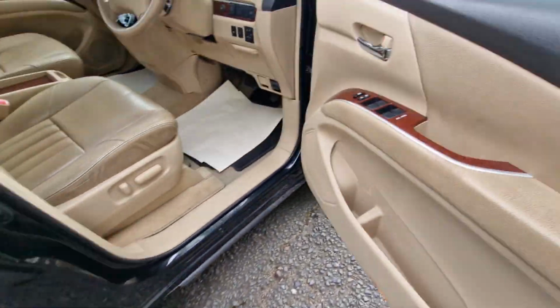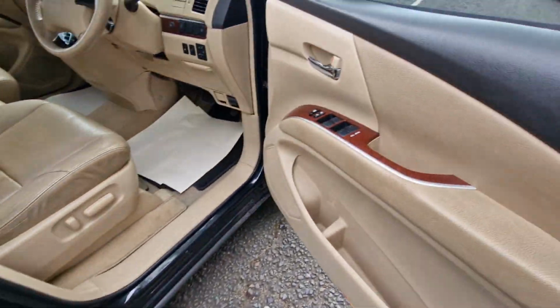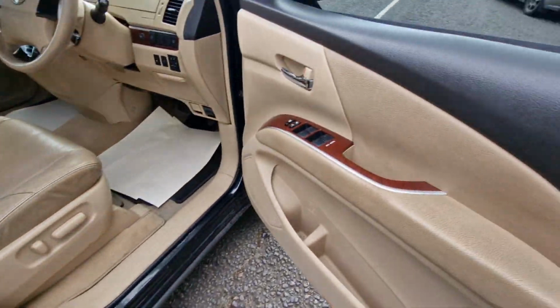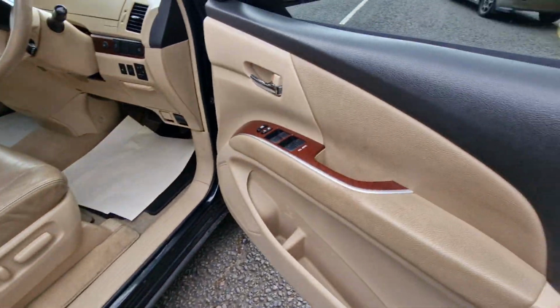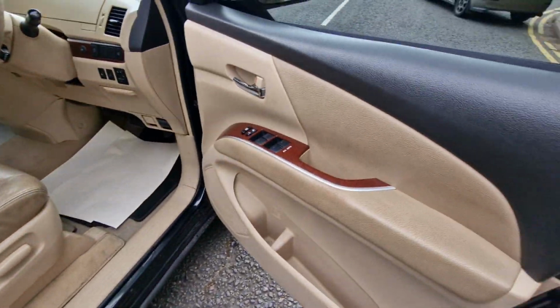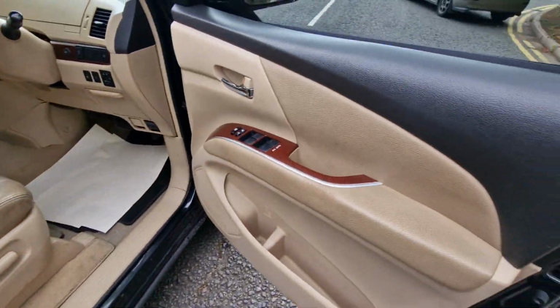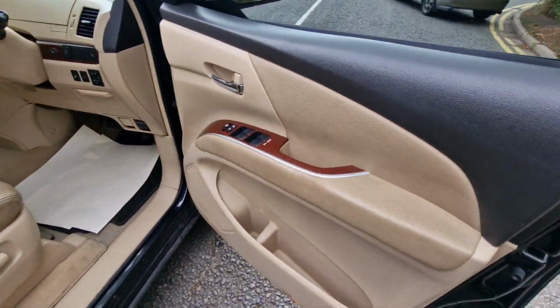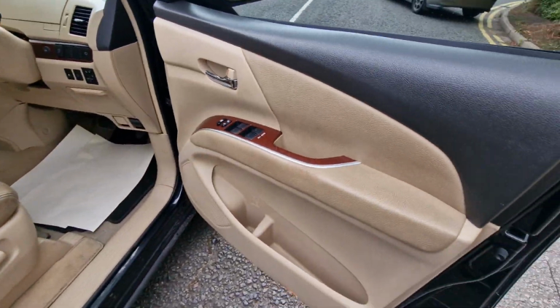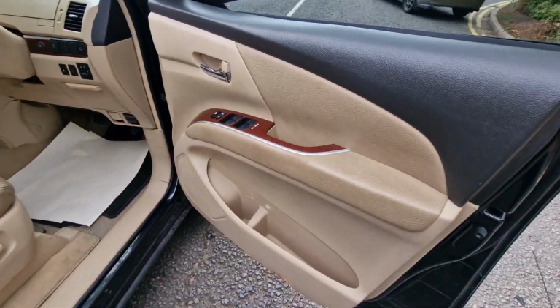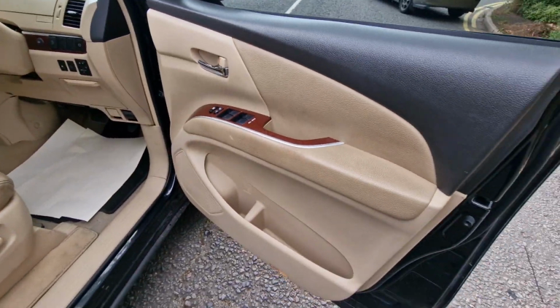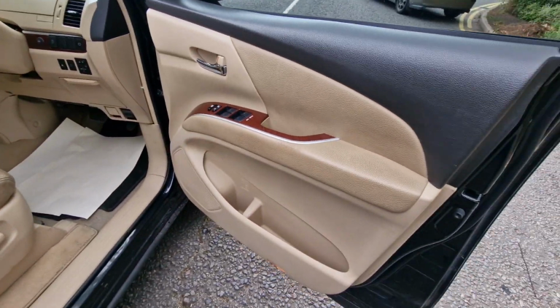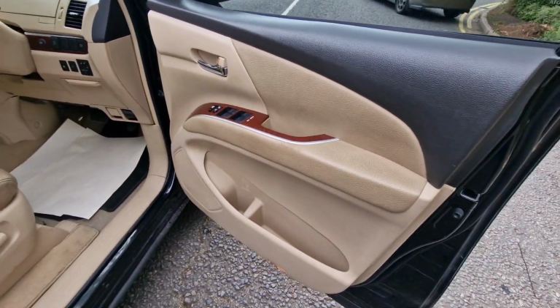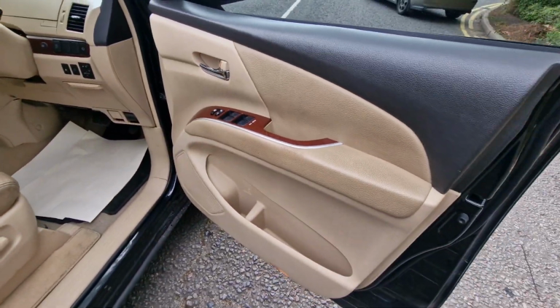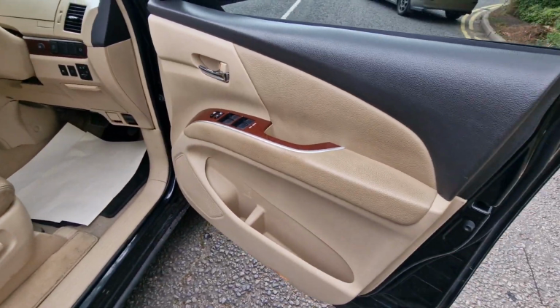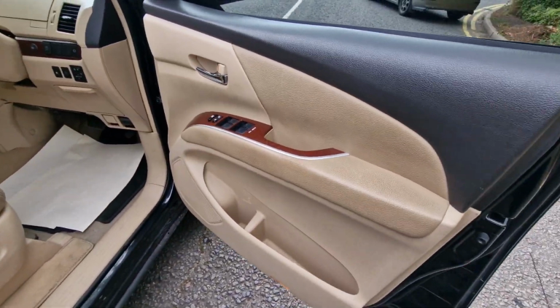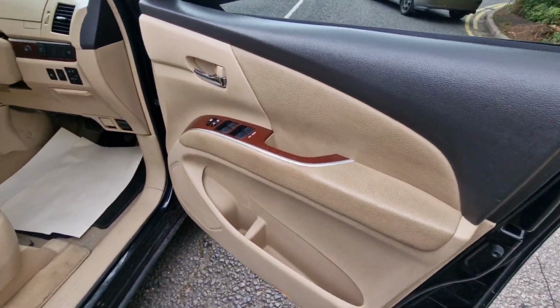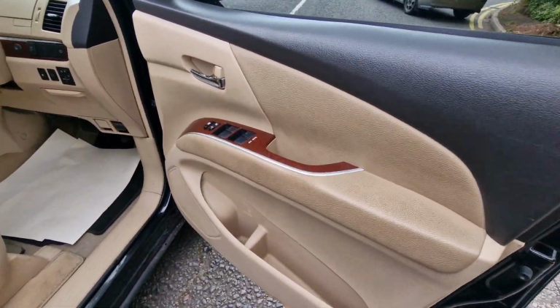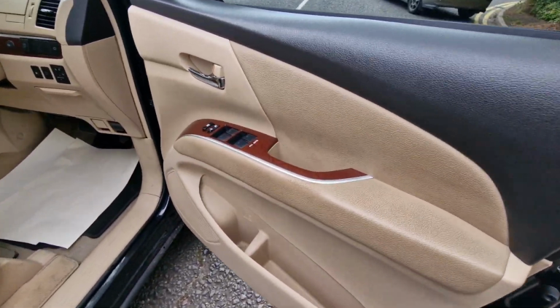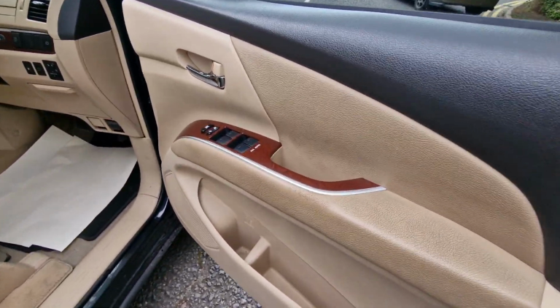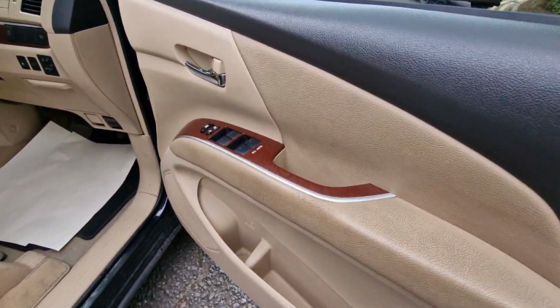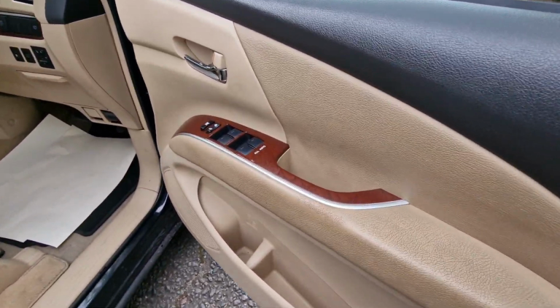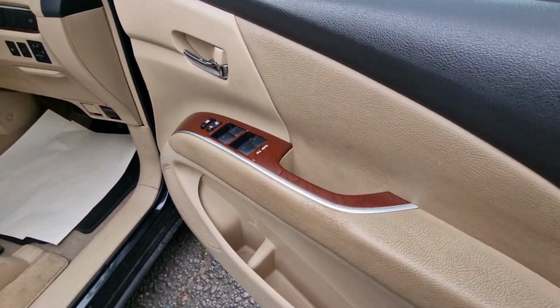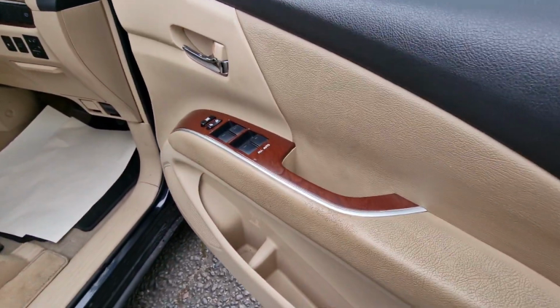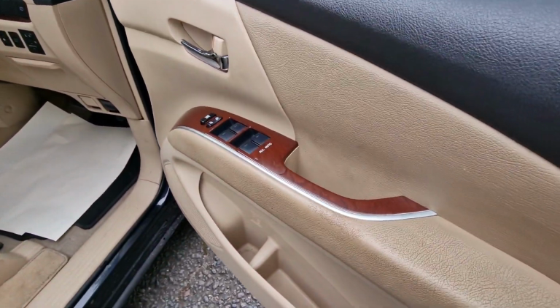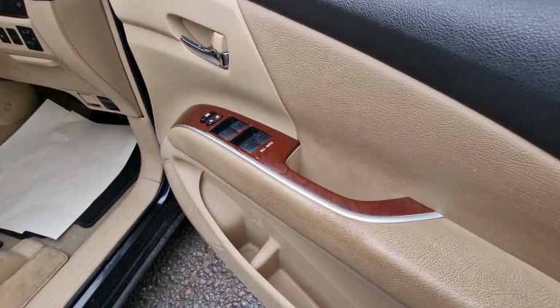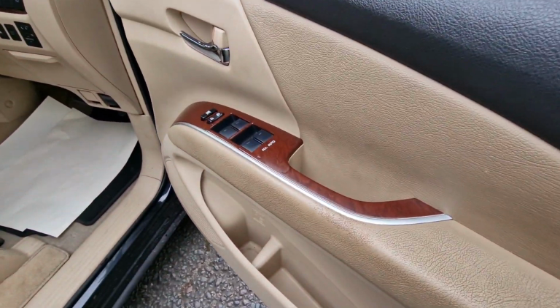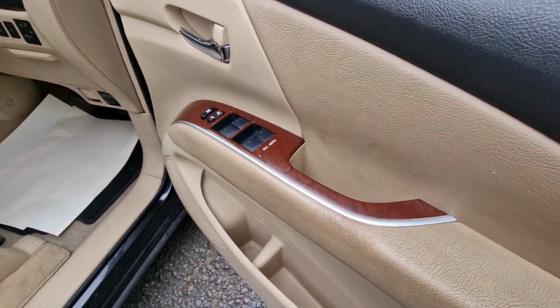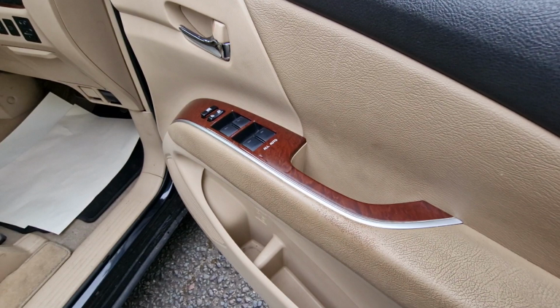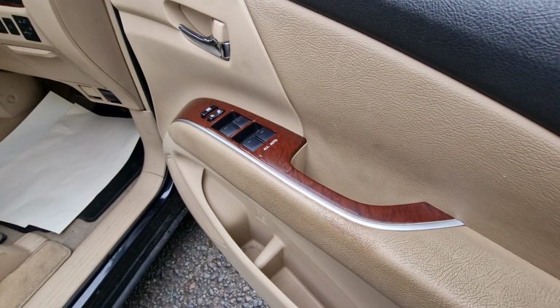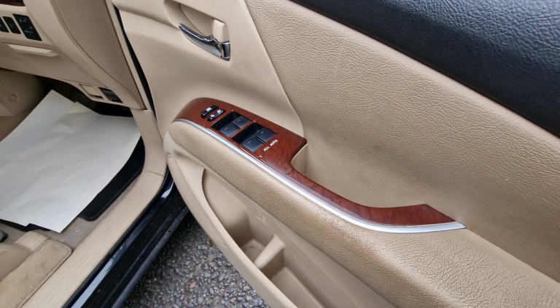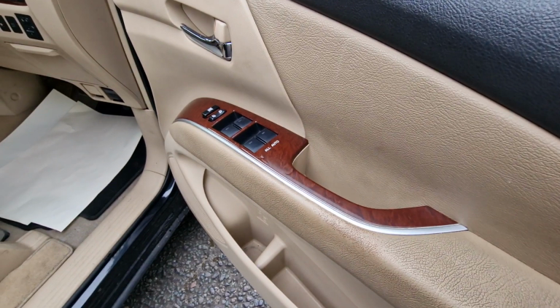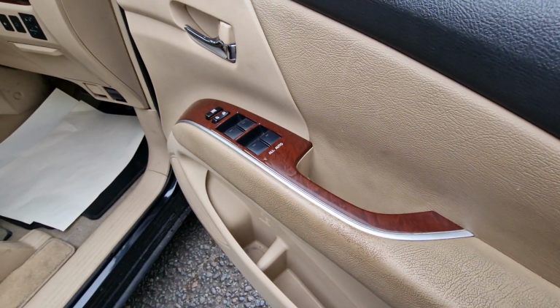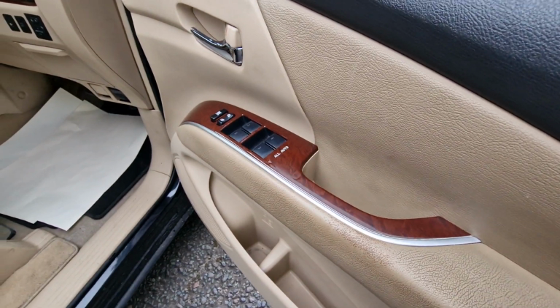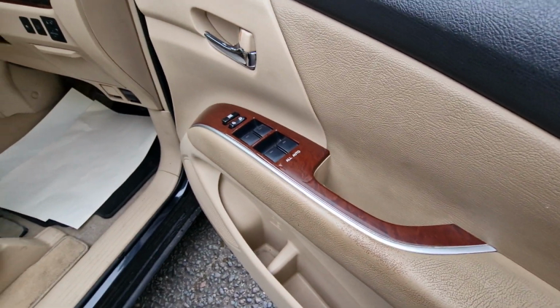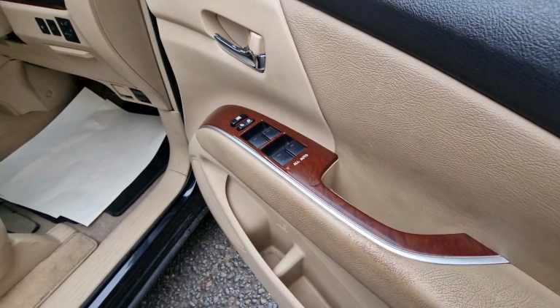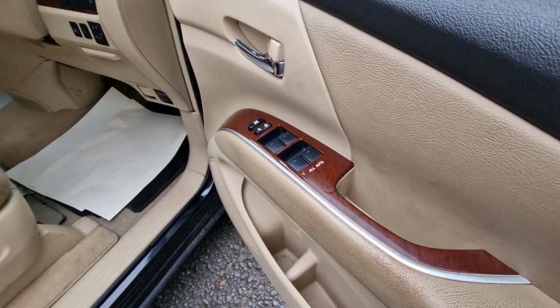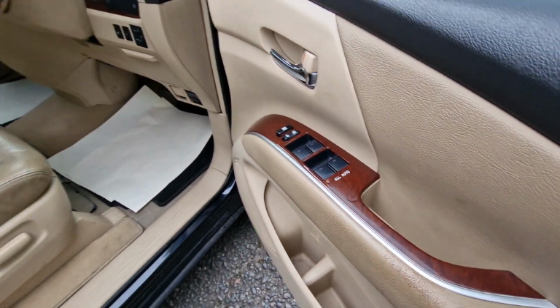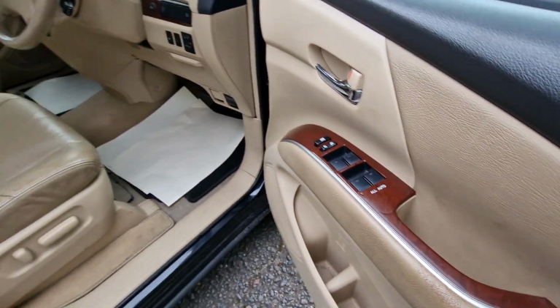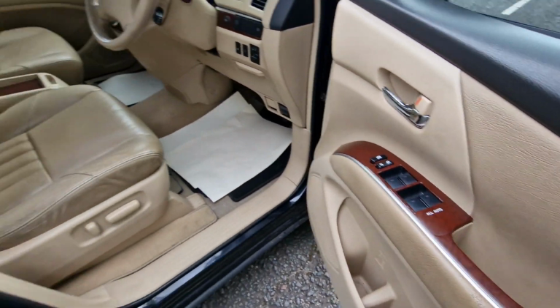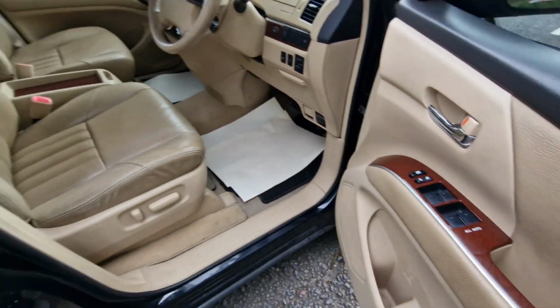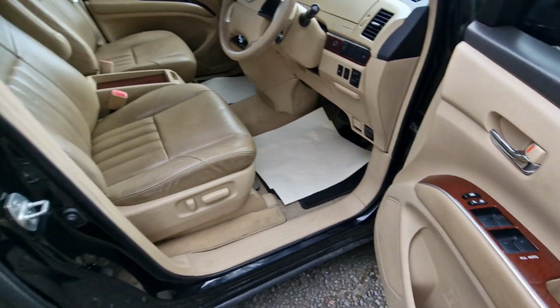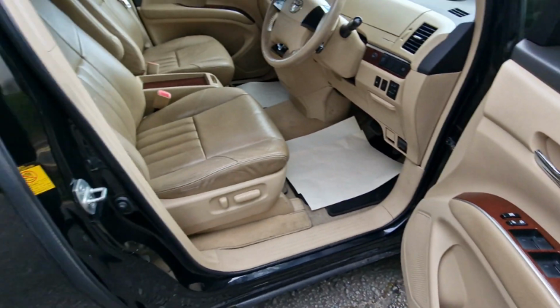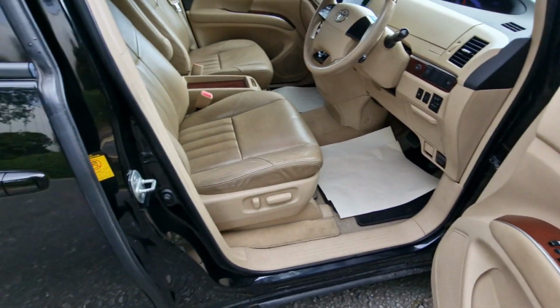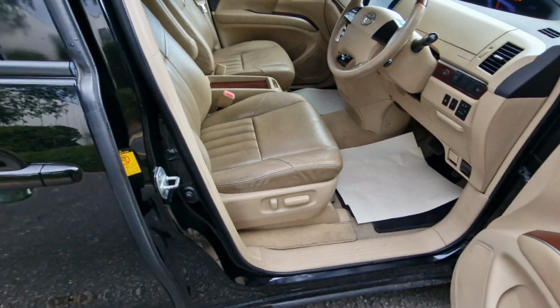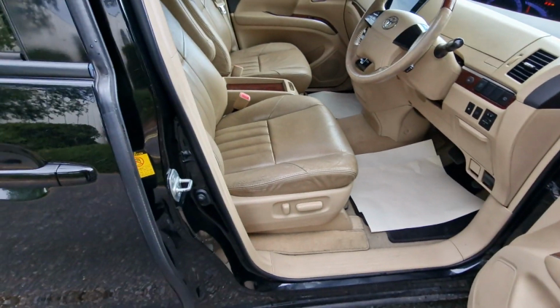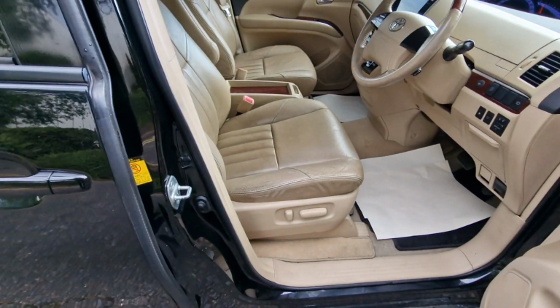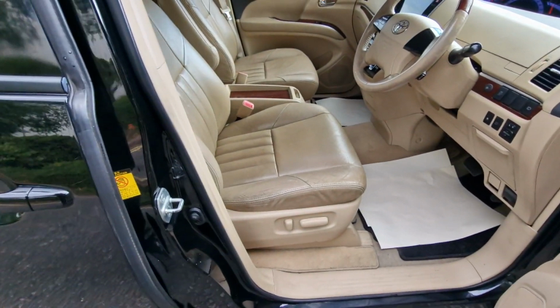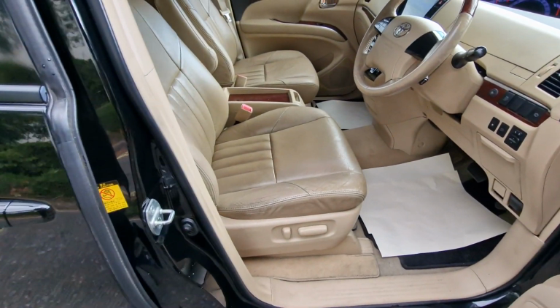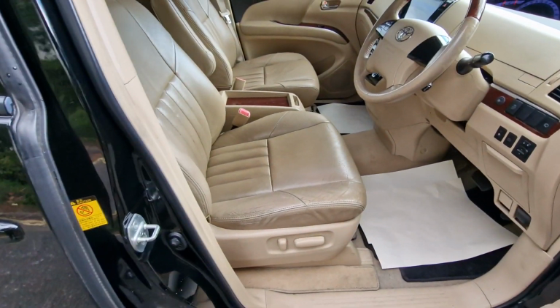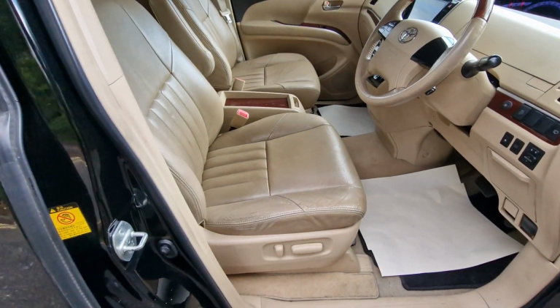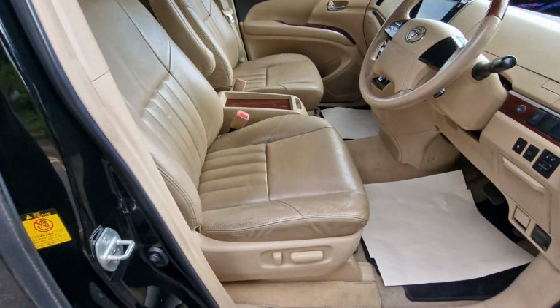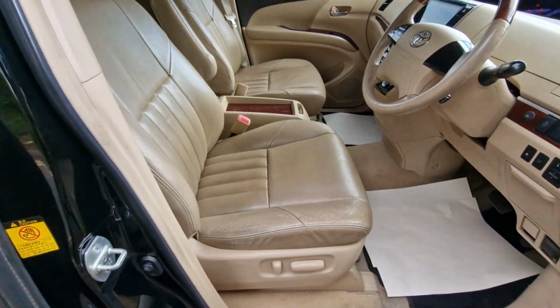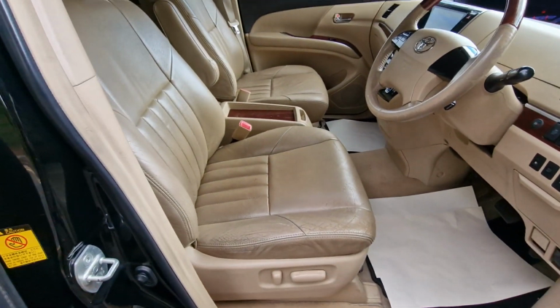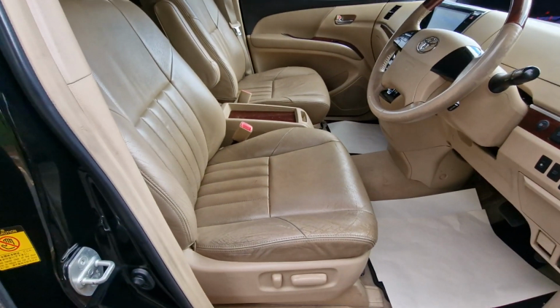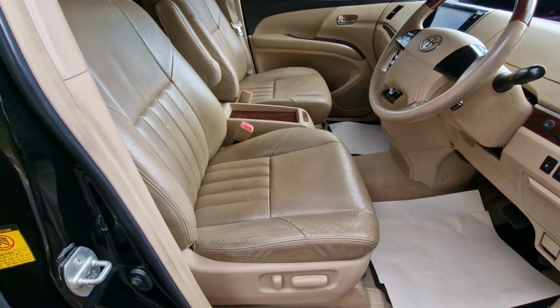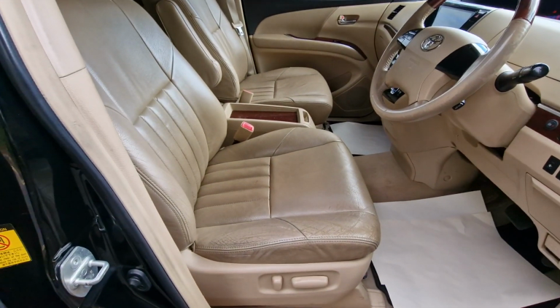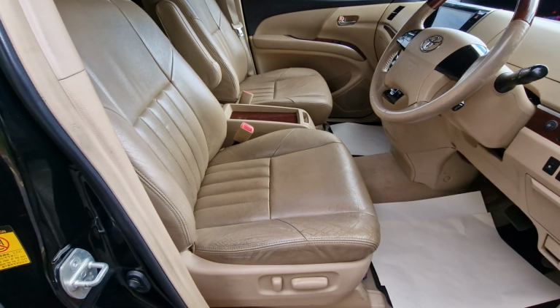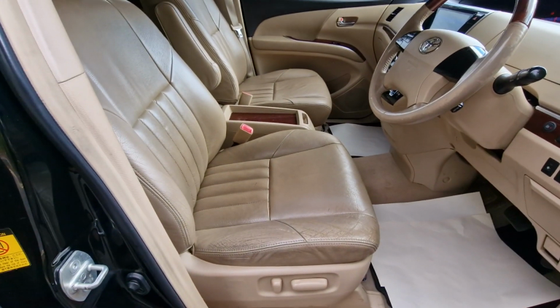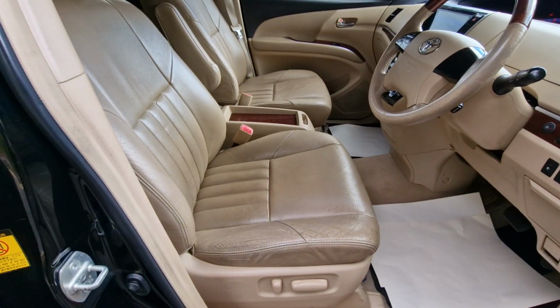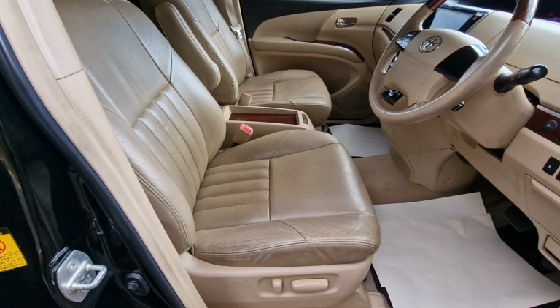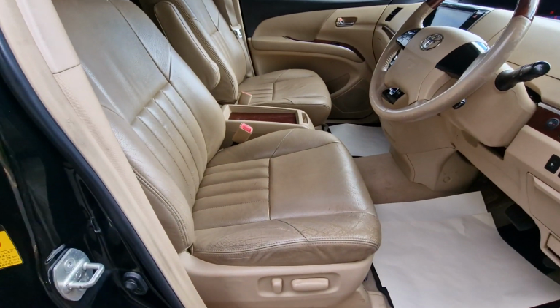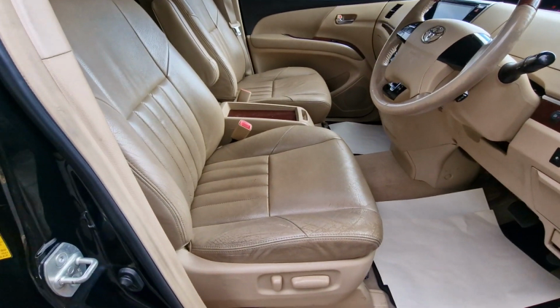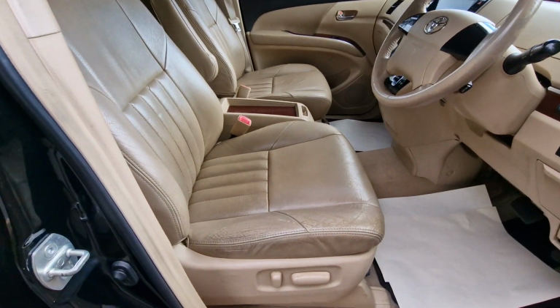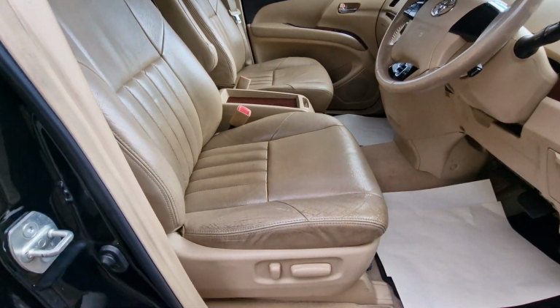Now to just show you the driver side door card, that has the window controls and central locking, and the front driver seat.